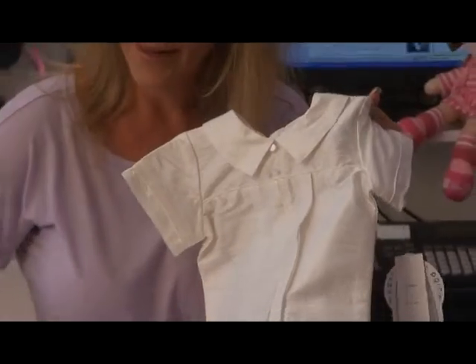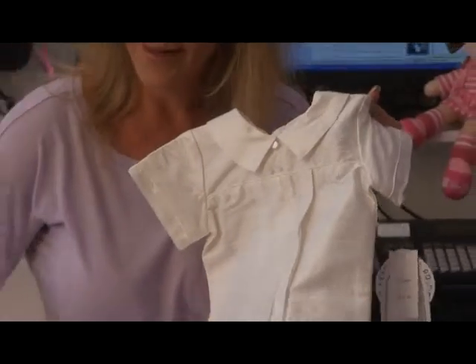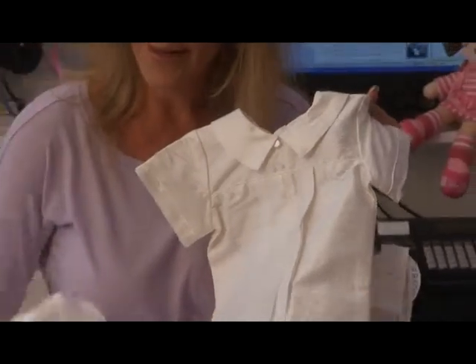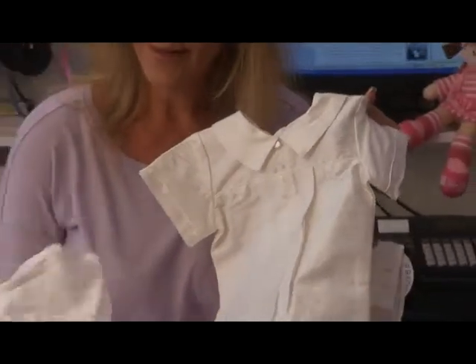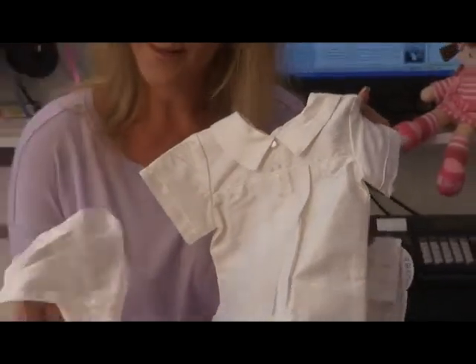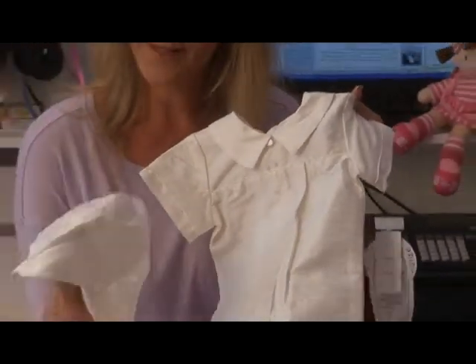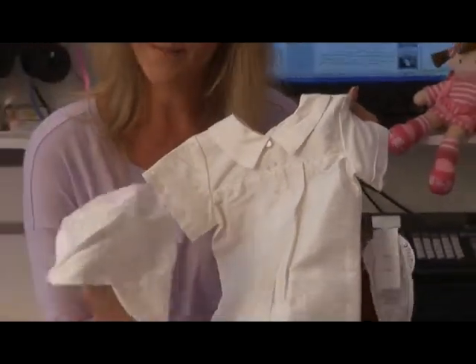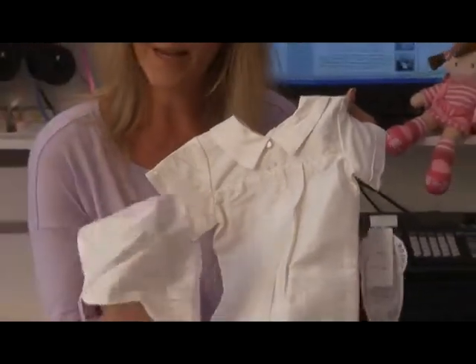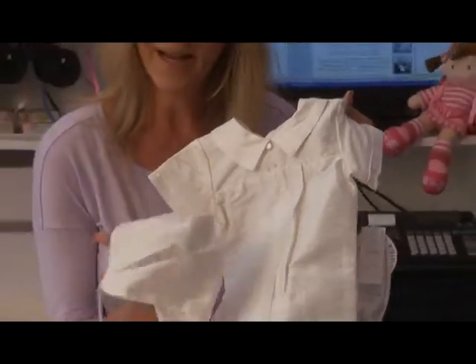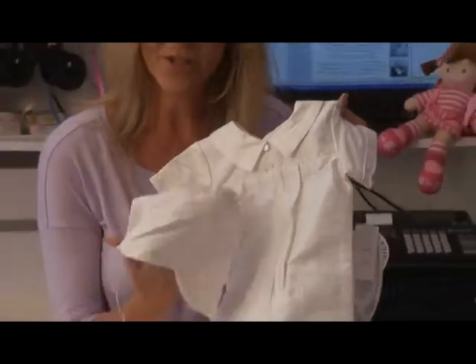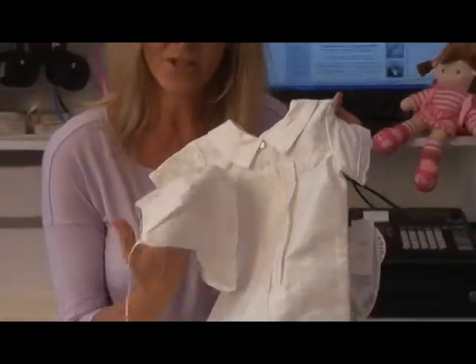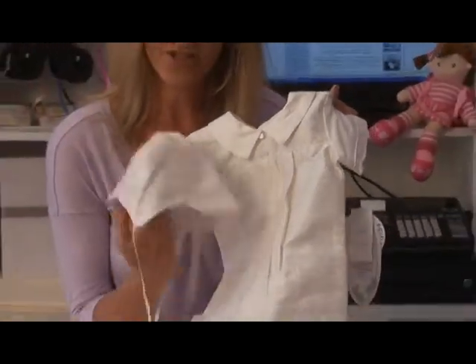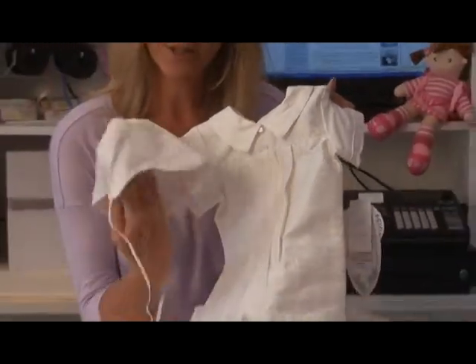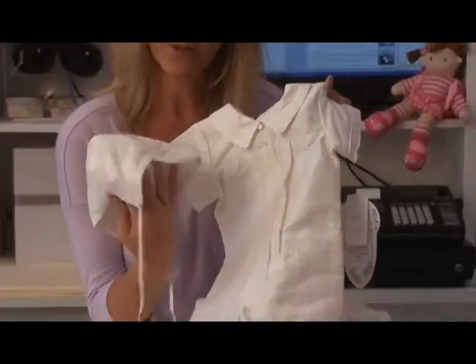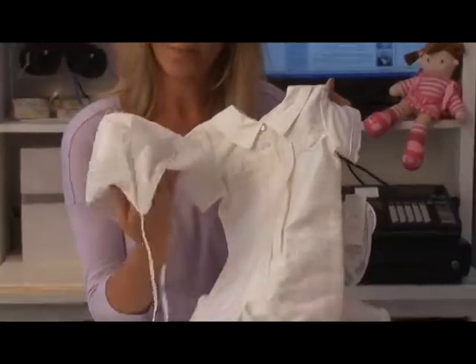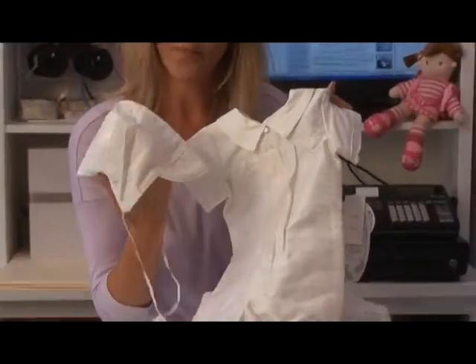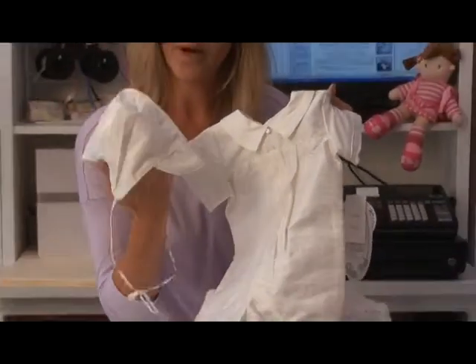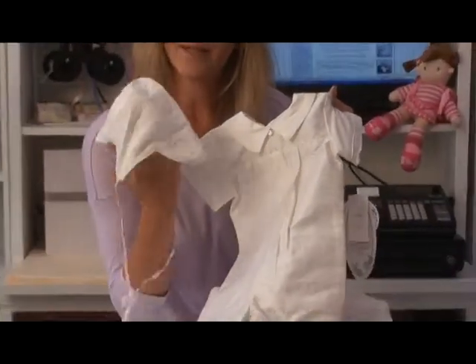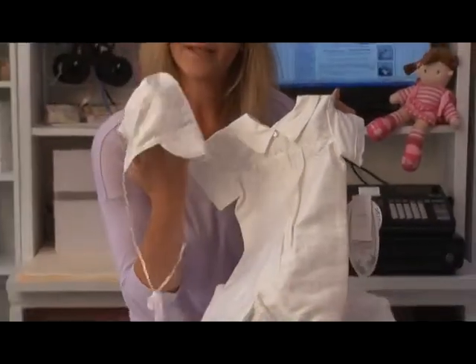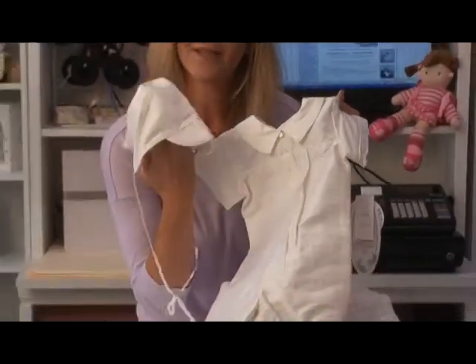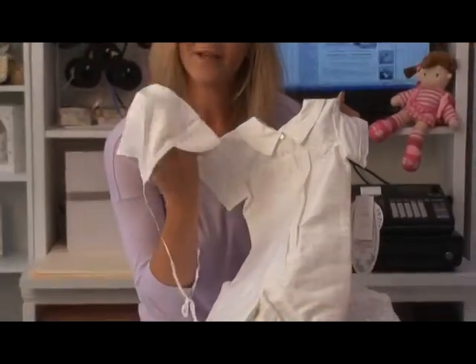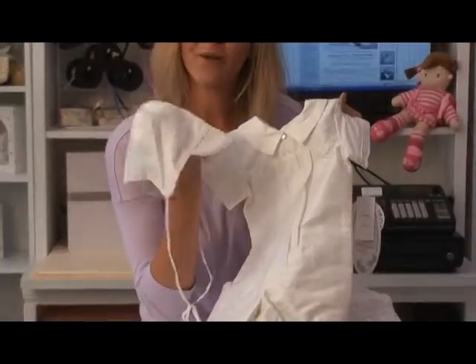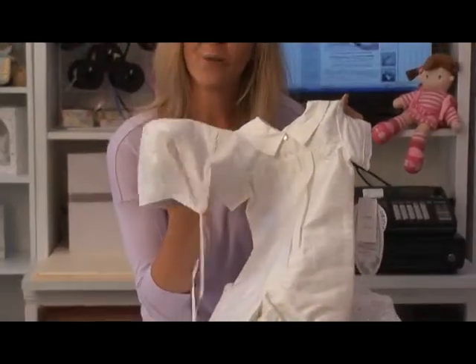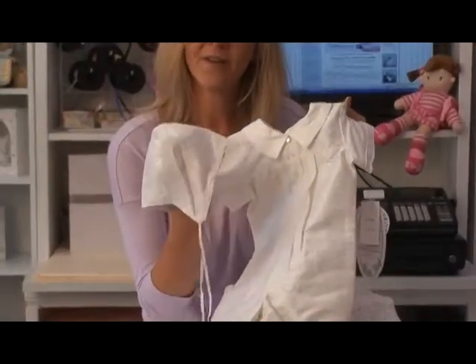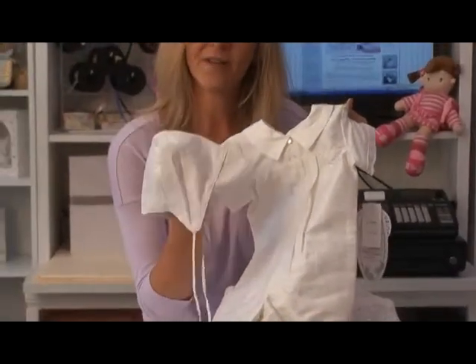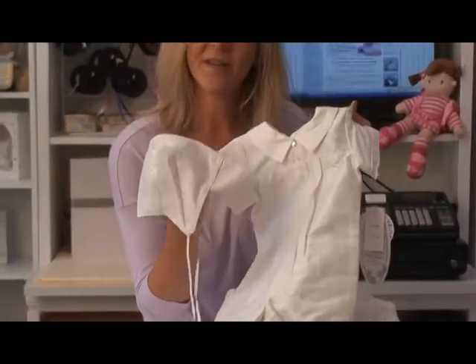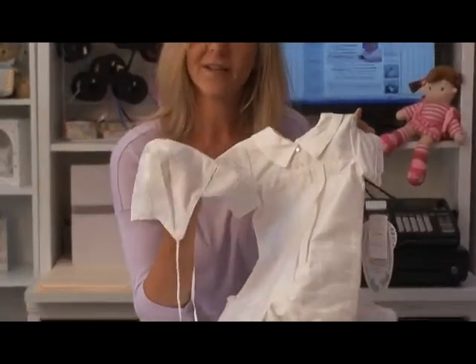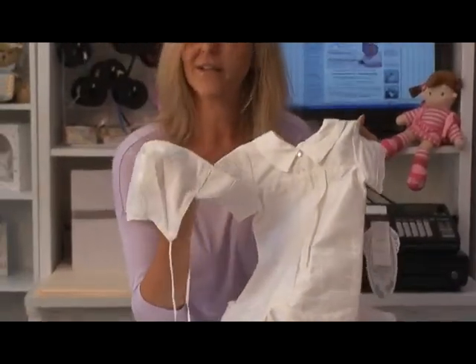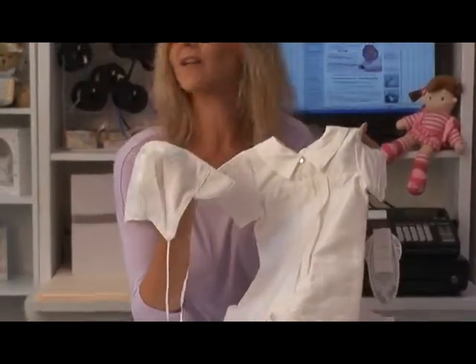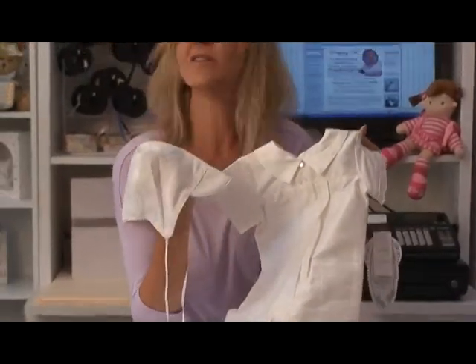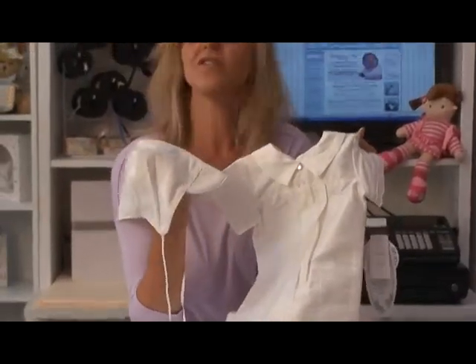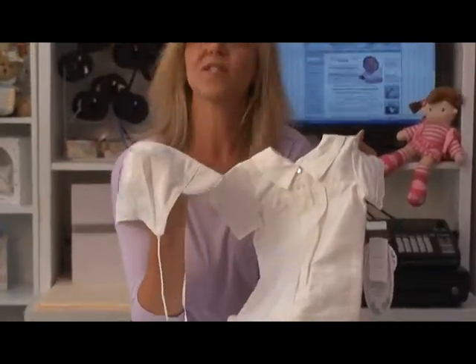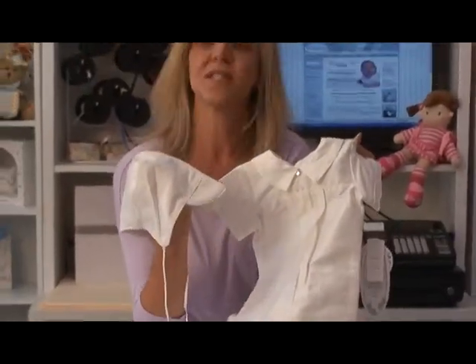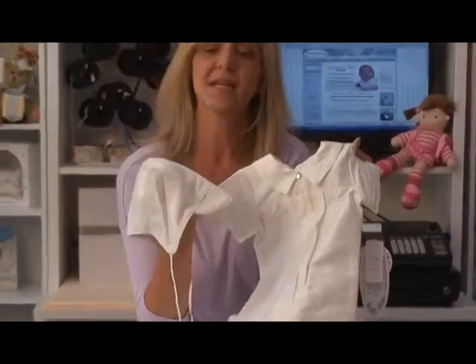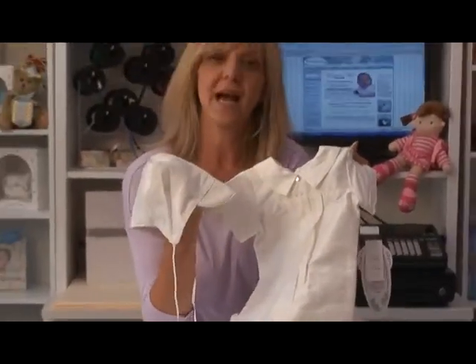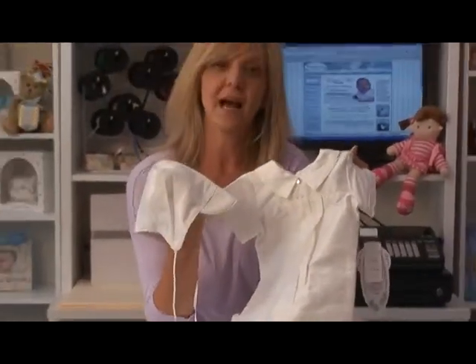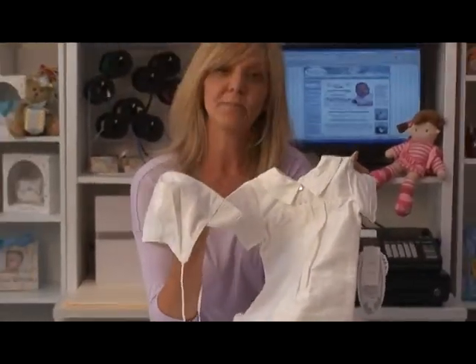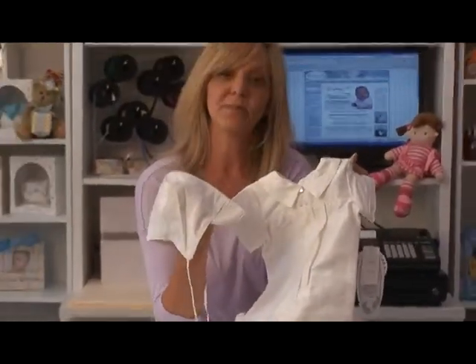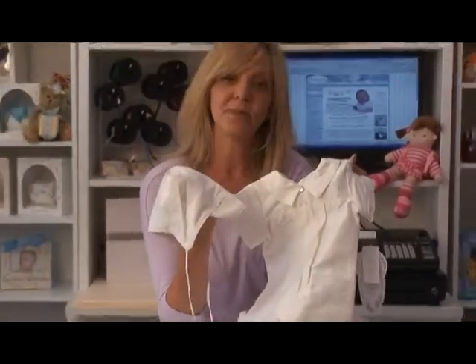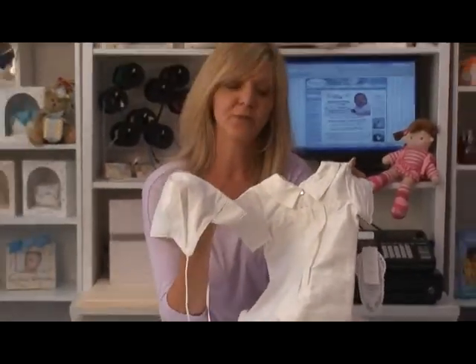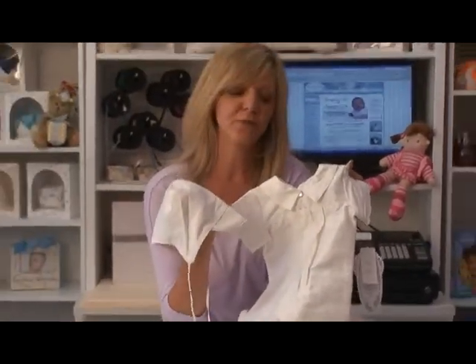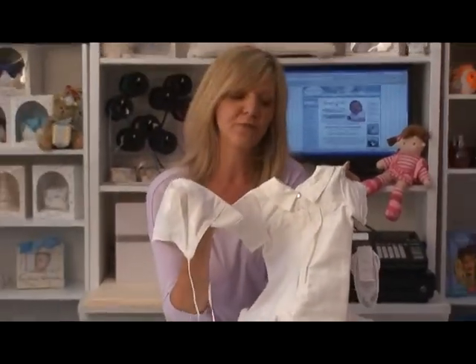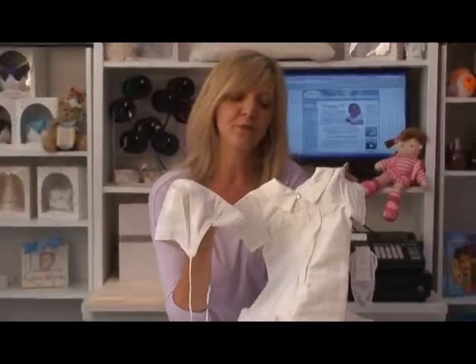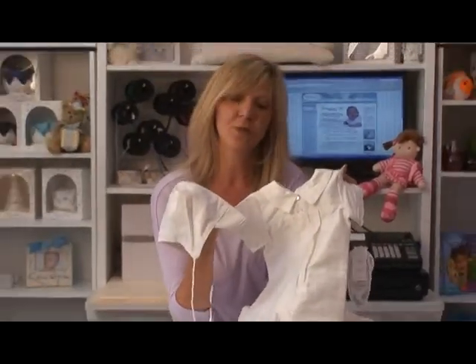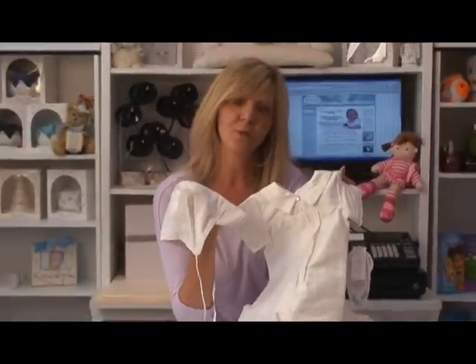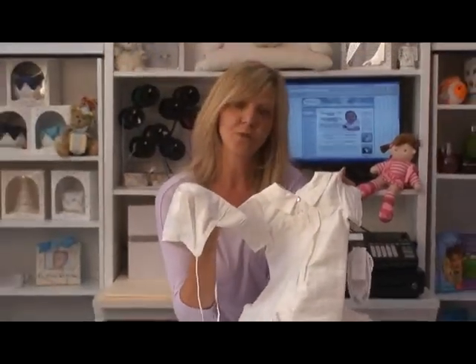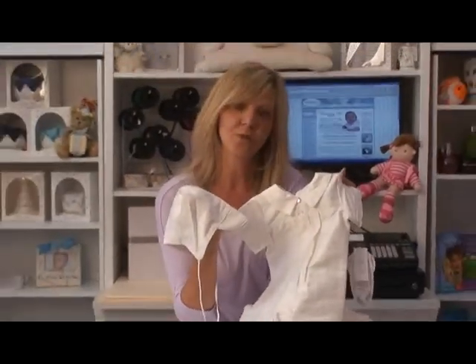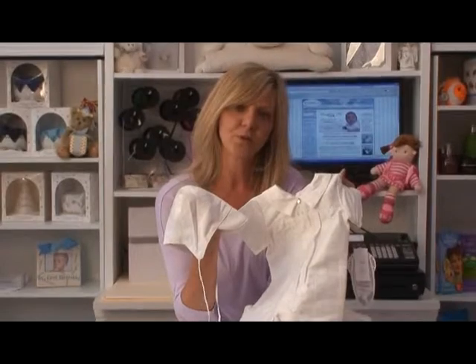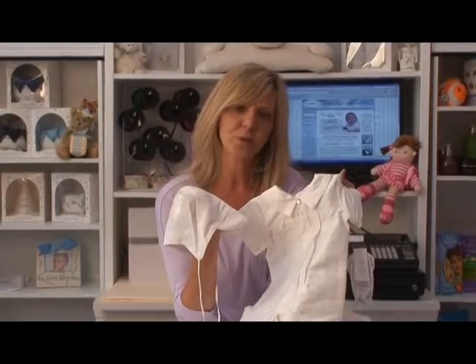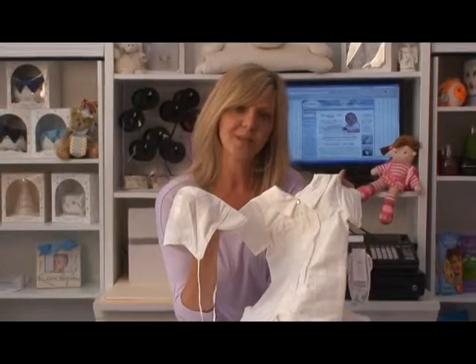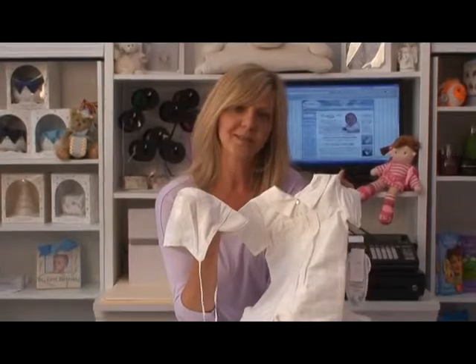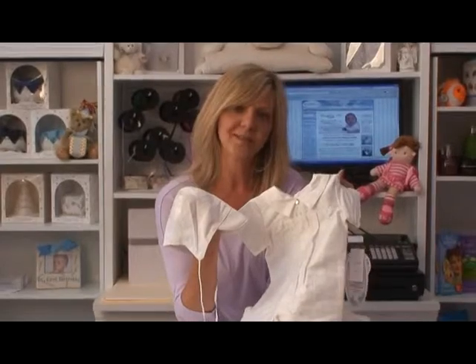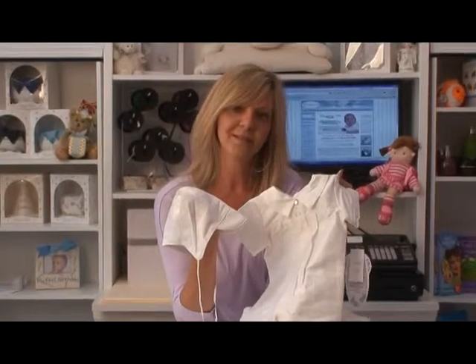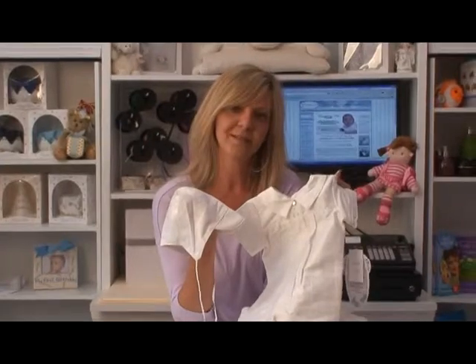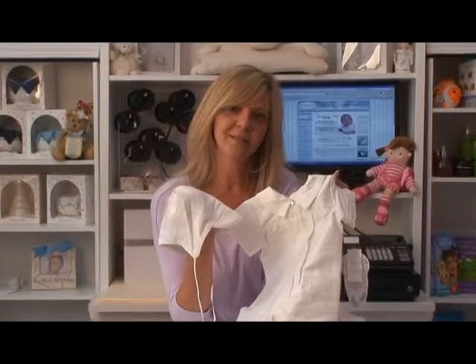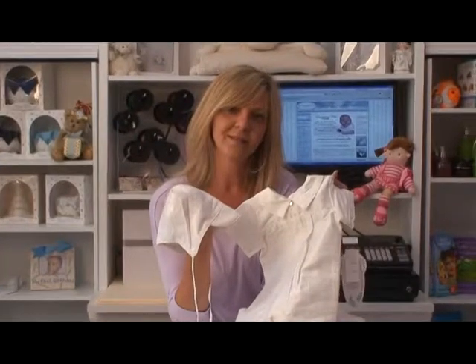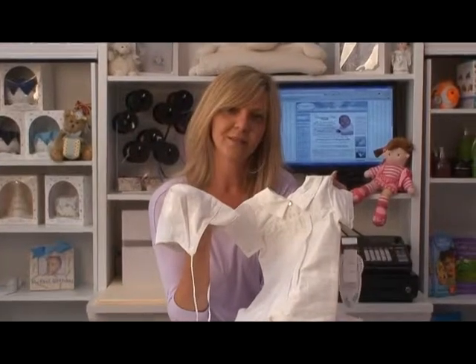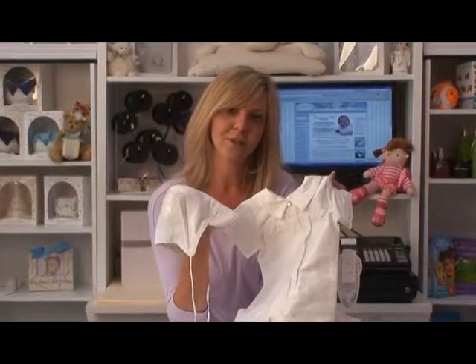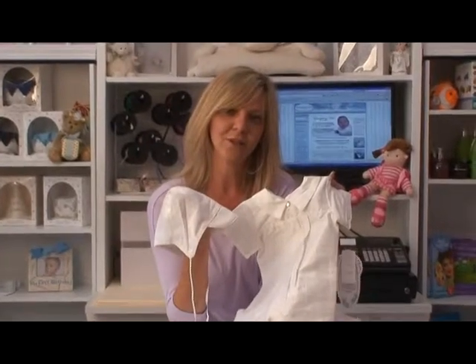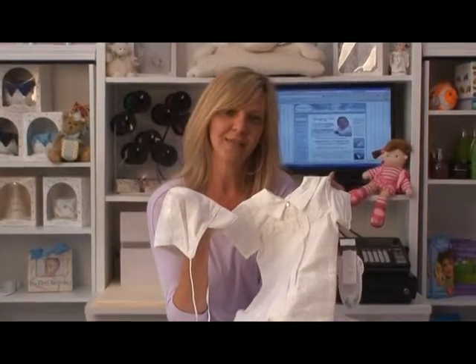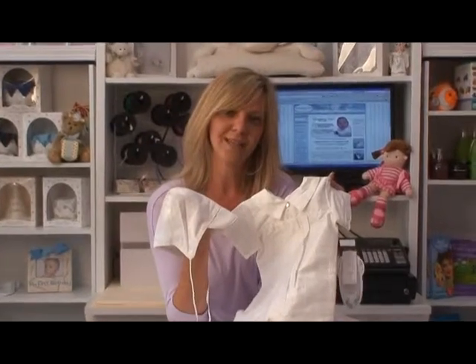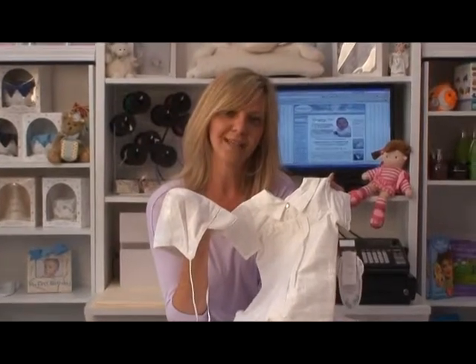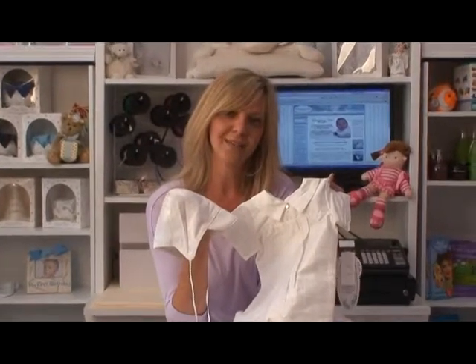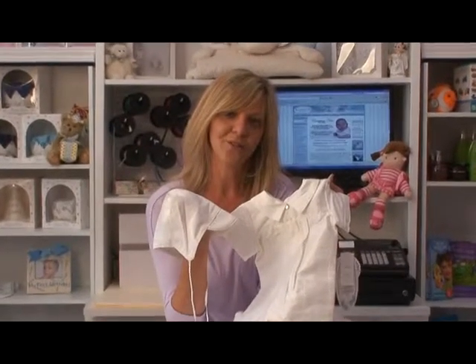Here's the matching little bonnet to go with it — just an absolute formal sweet look together.